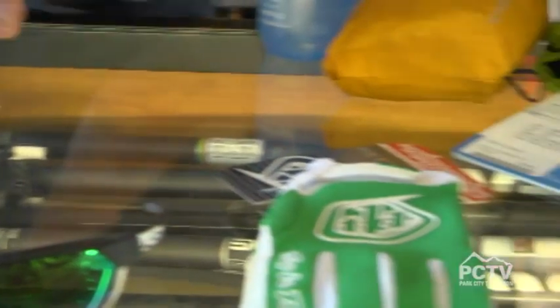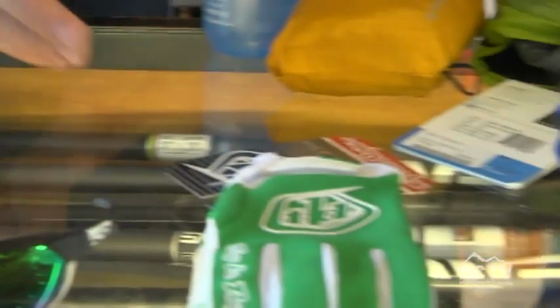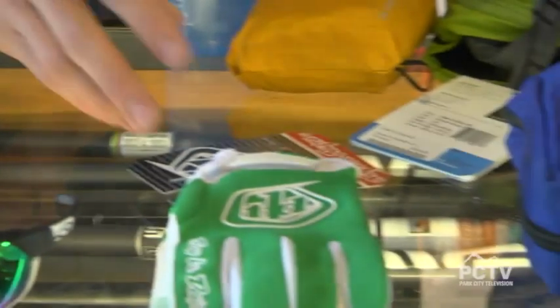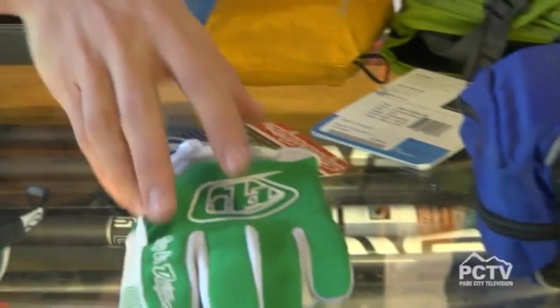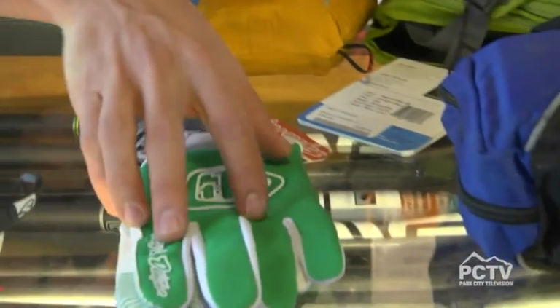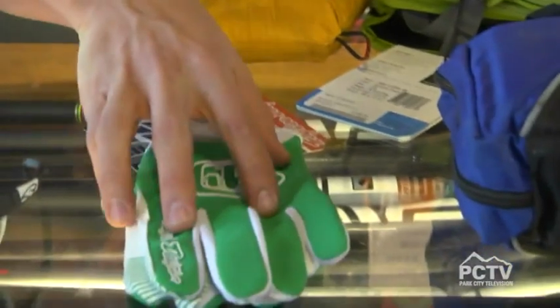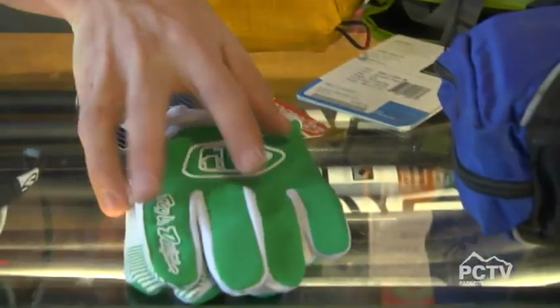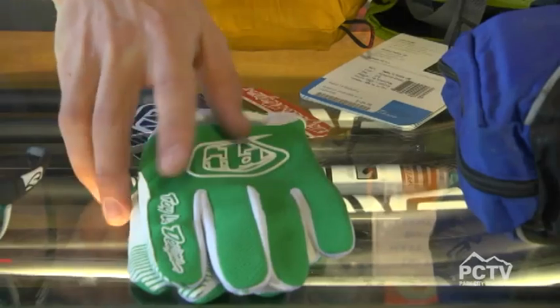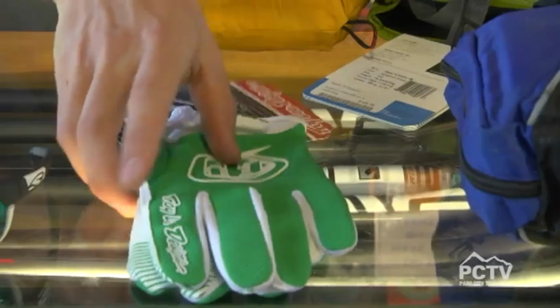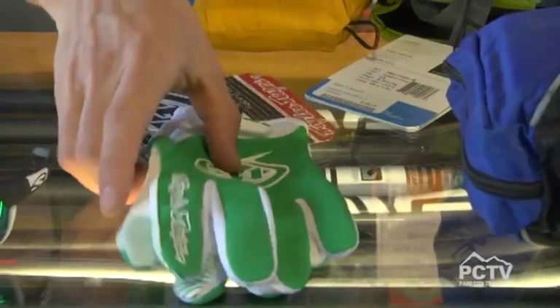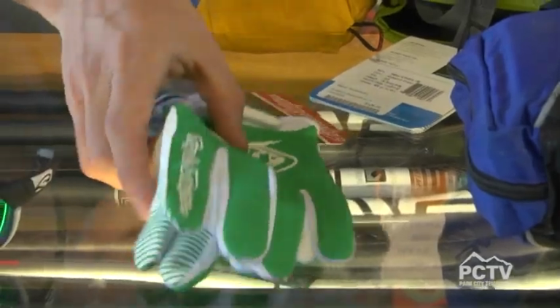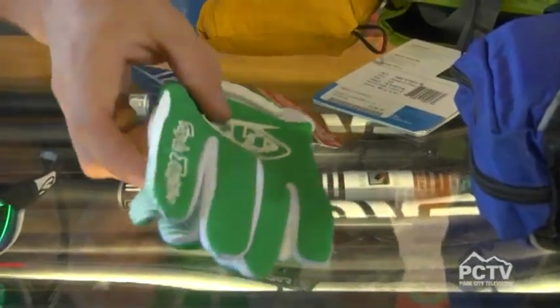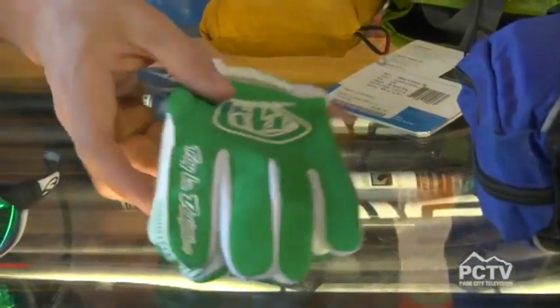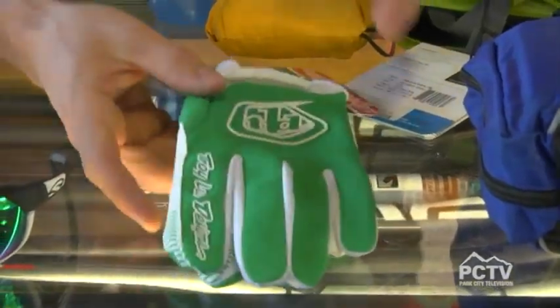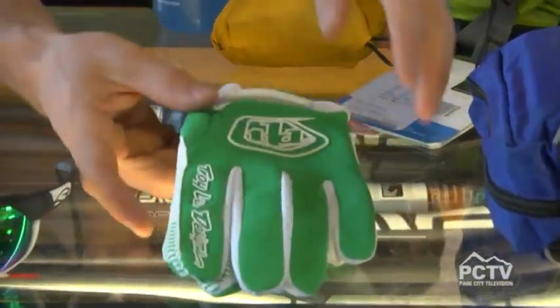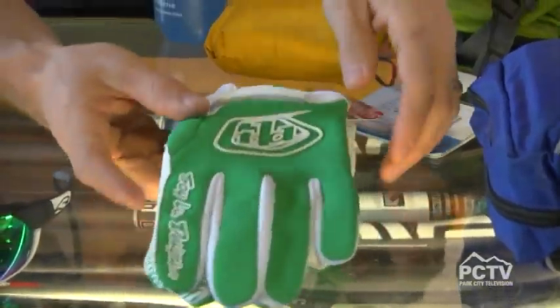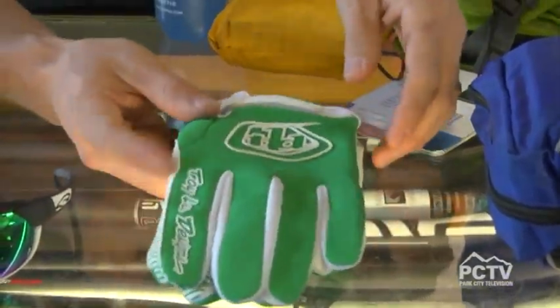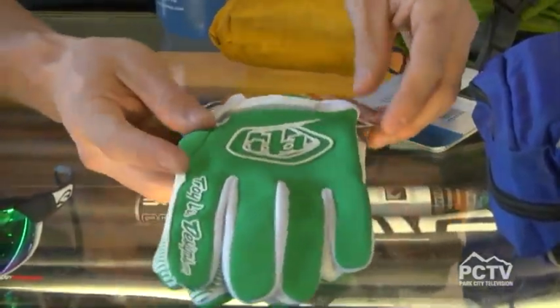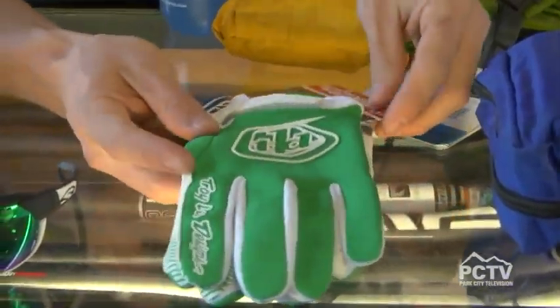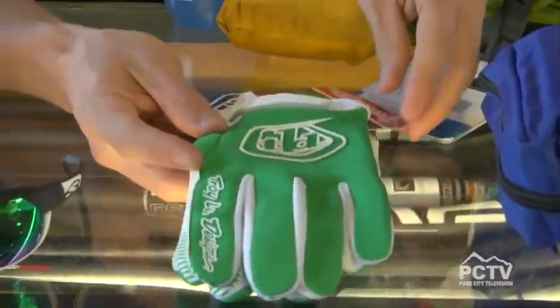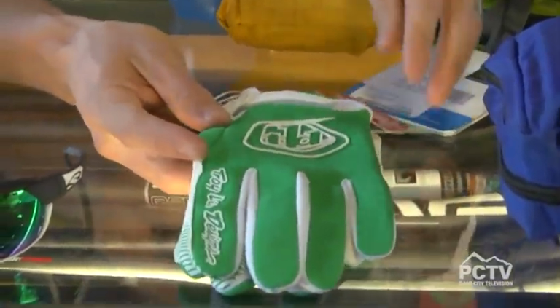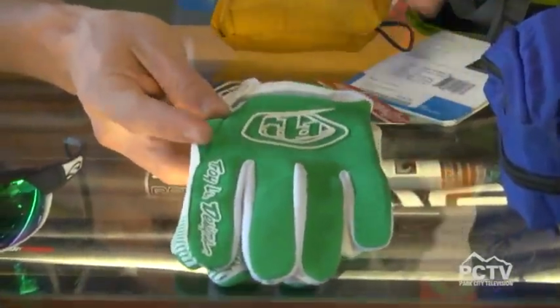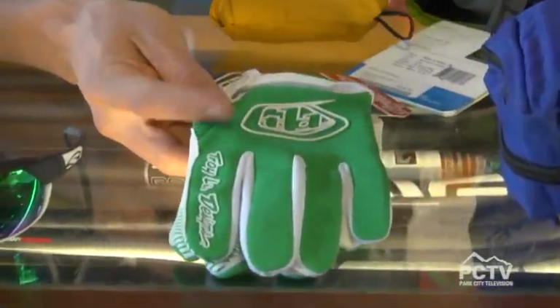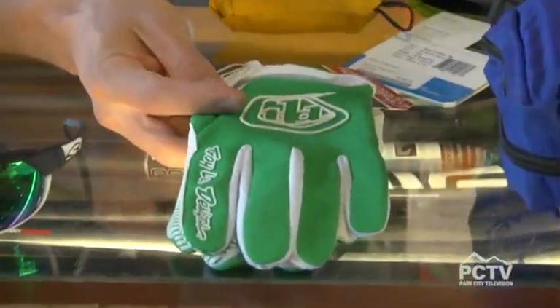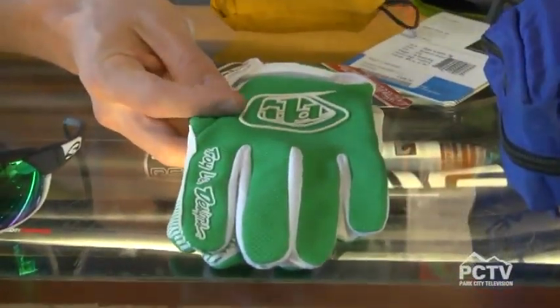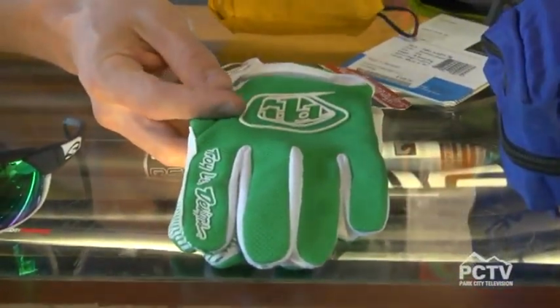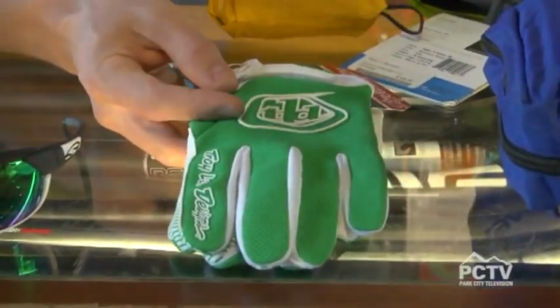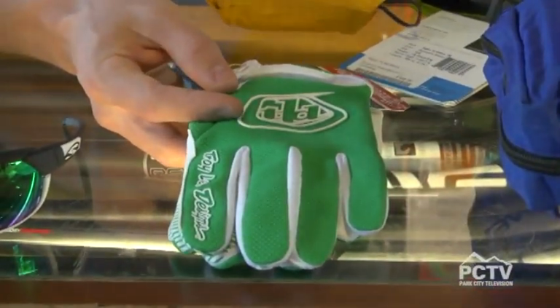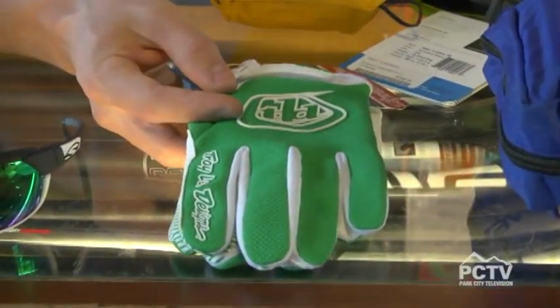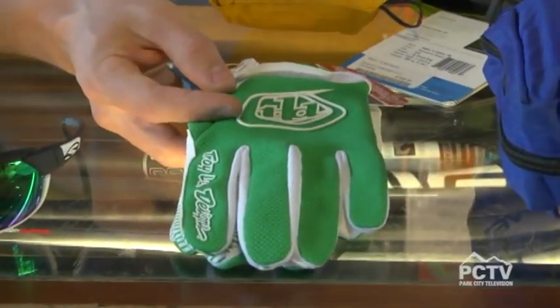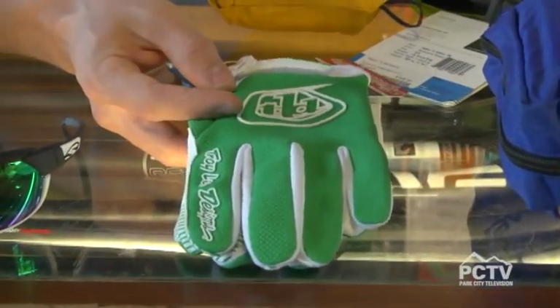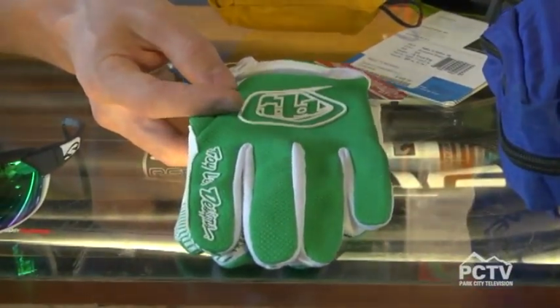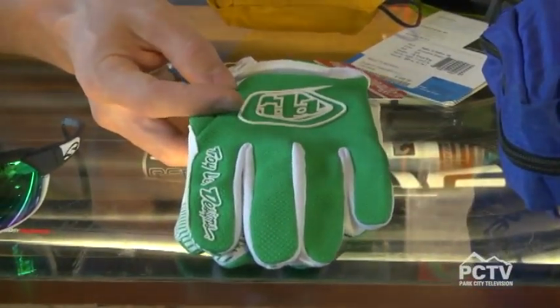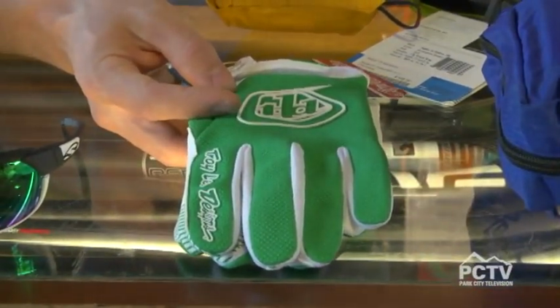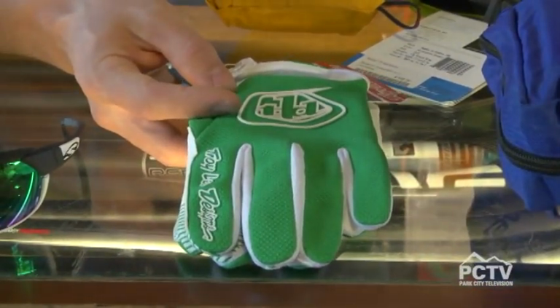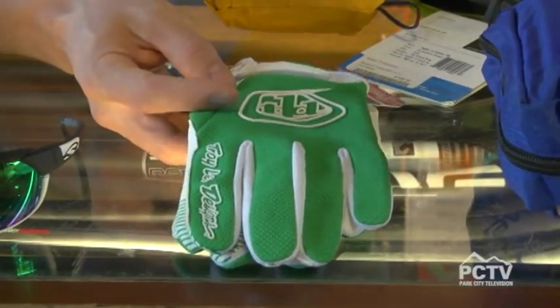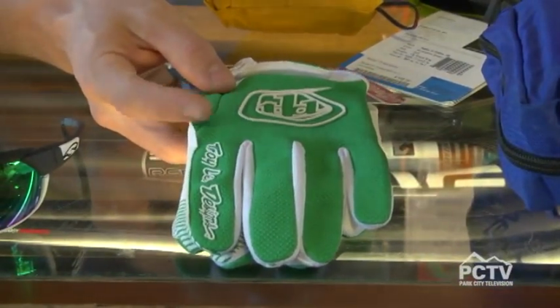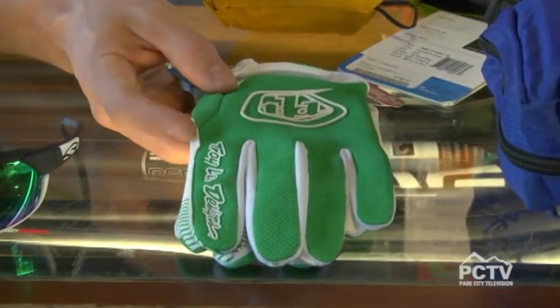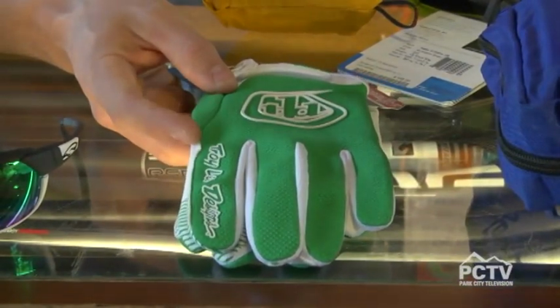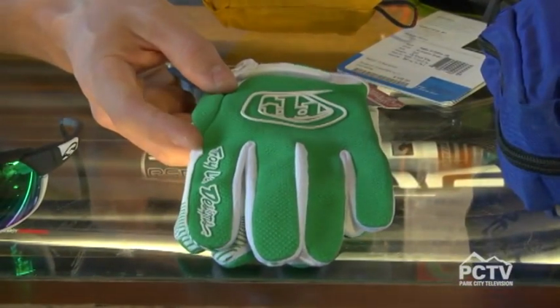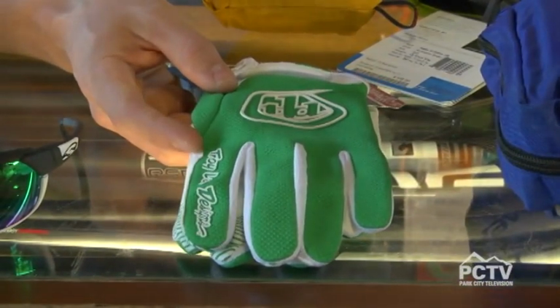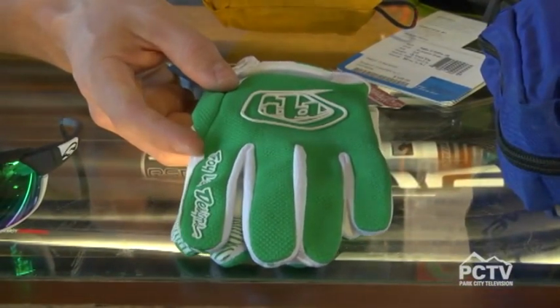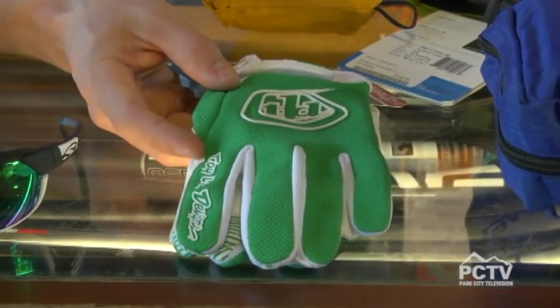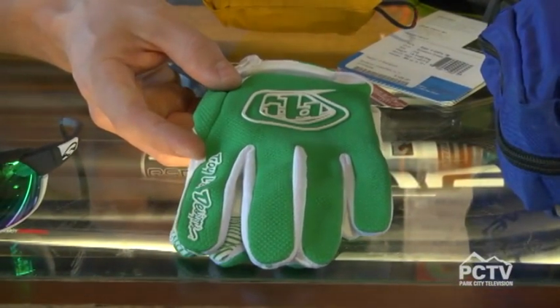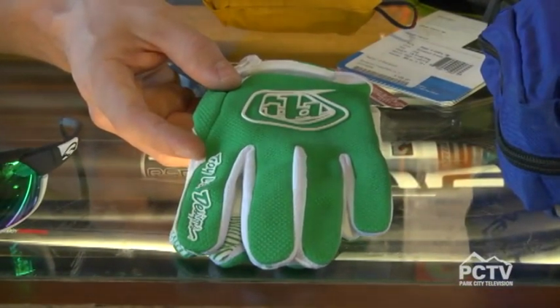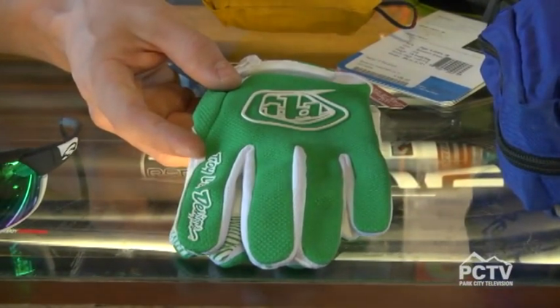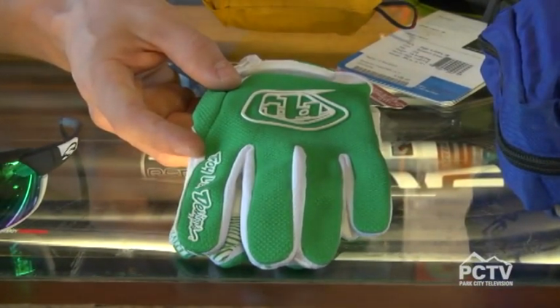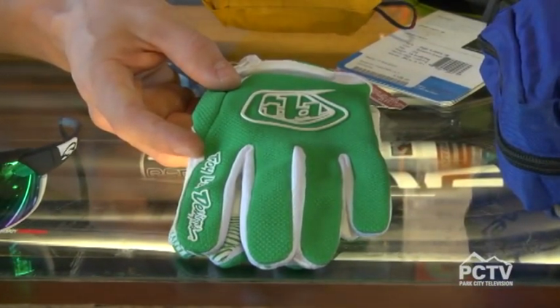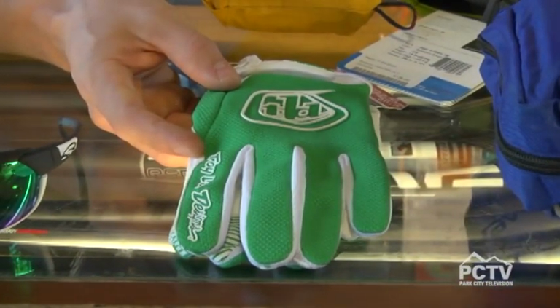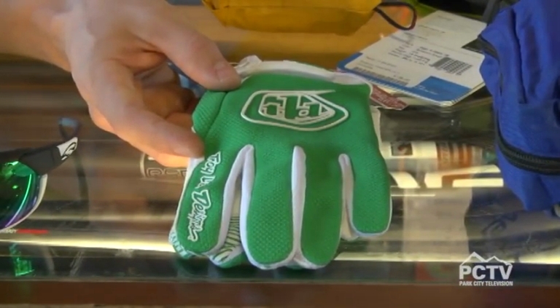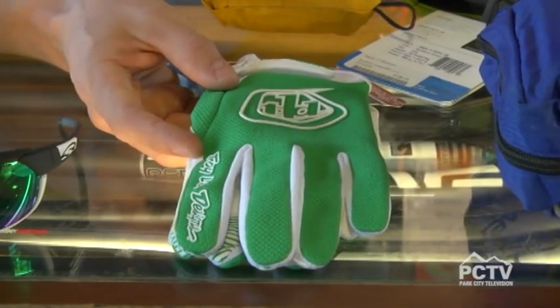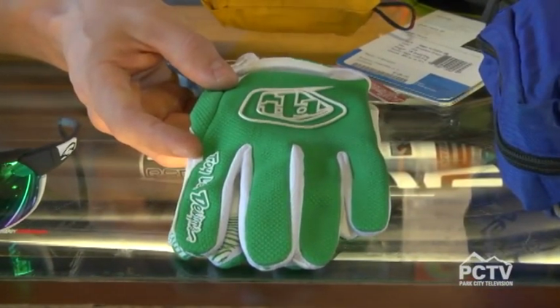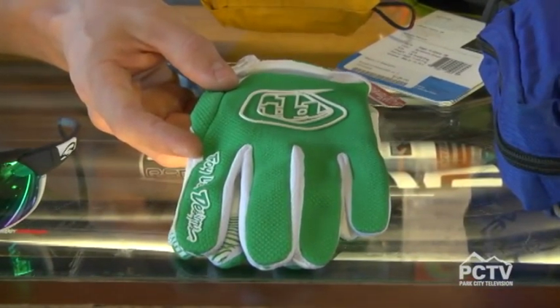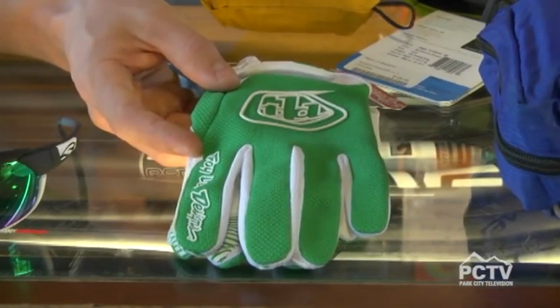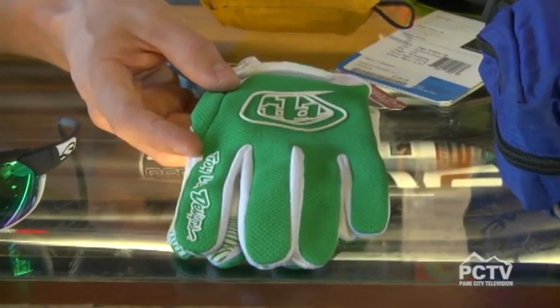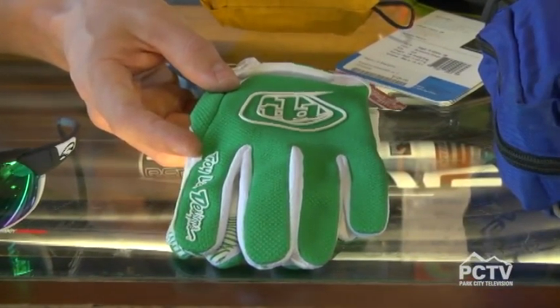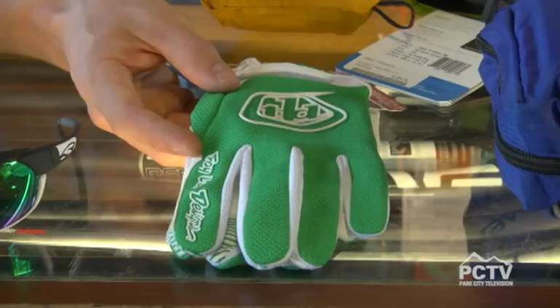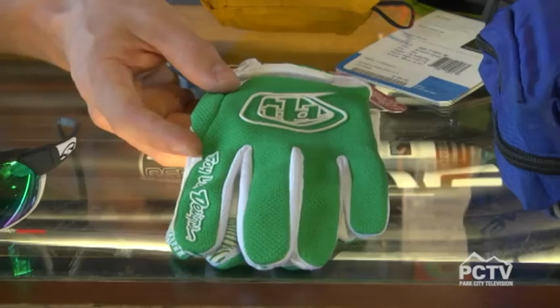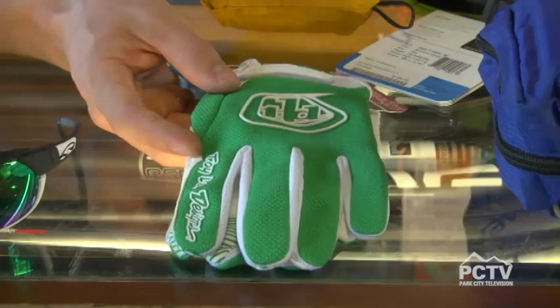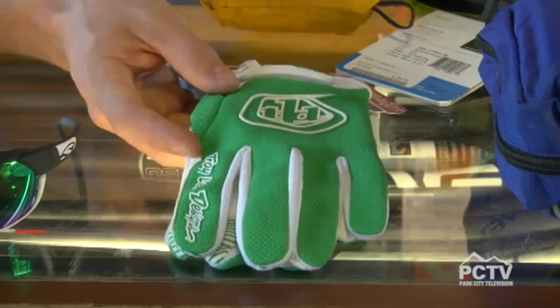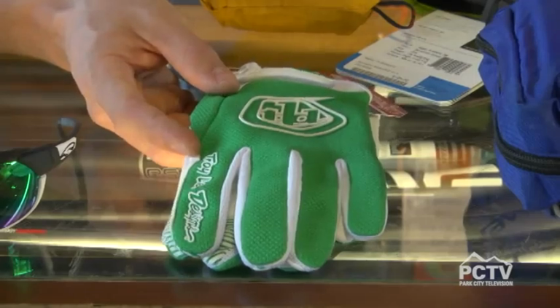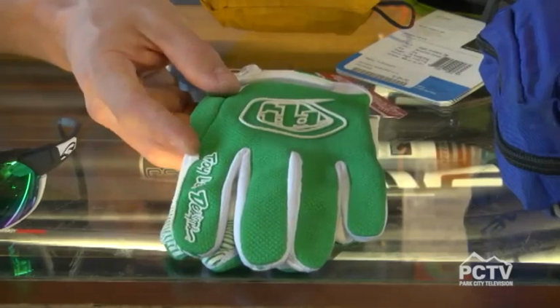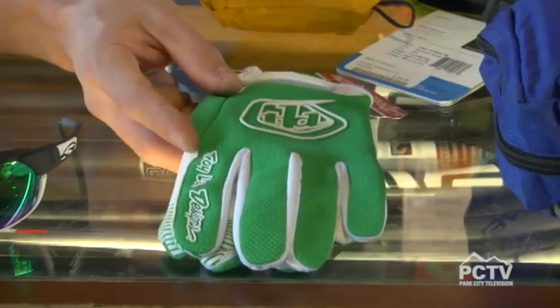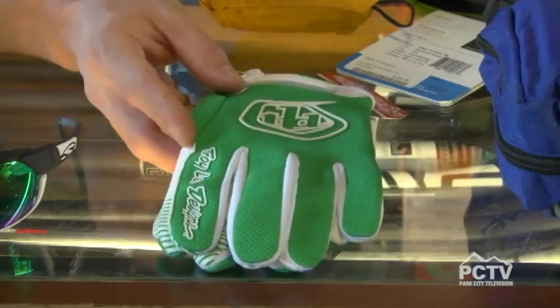Next, gloves. This is a Troy Lee Designs full-fingered glove. We recommend full-fingered gloves because it's better protection on the trail.